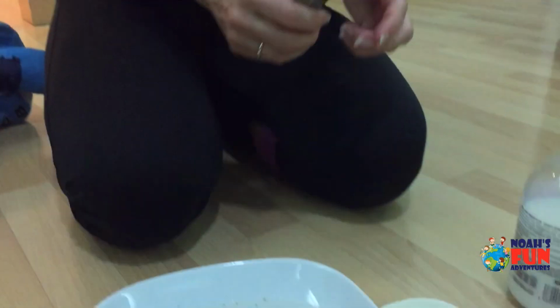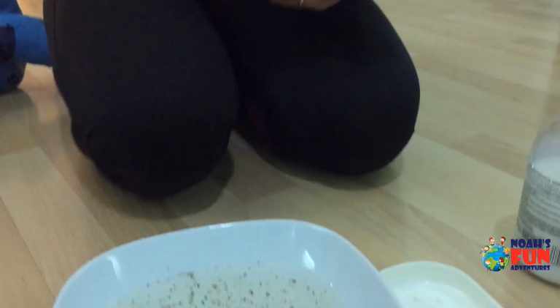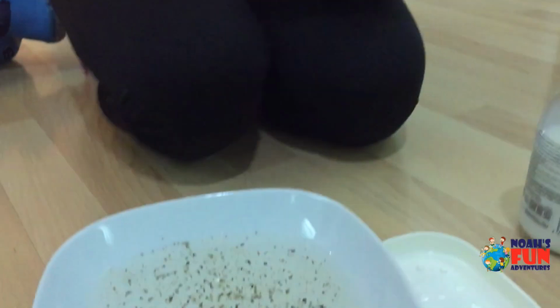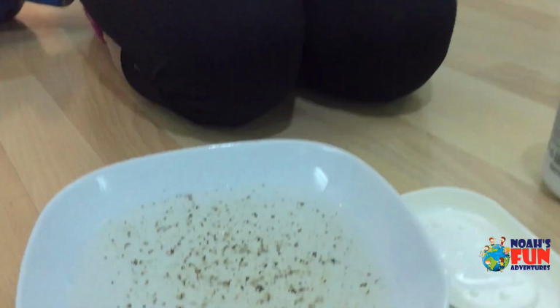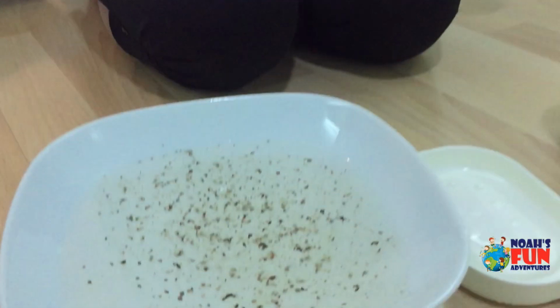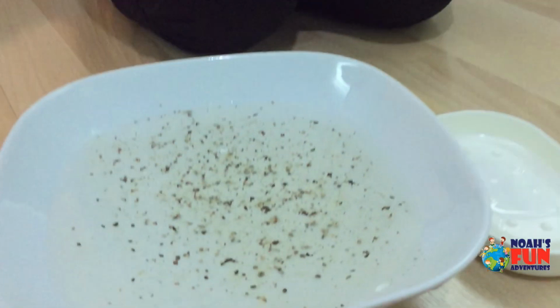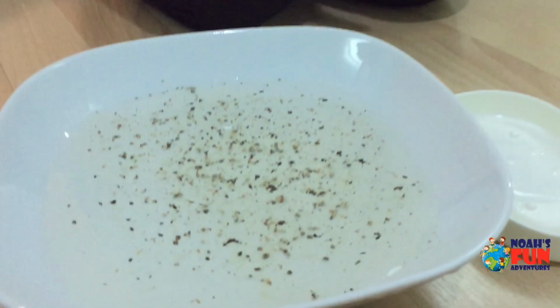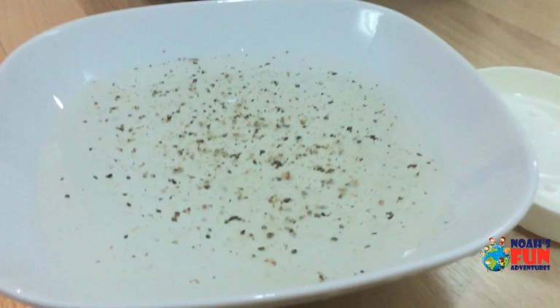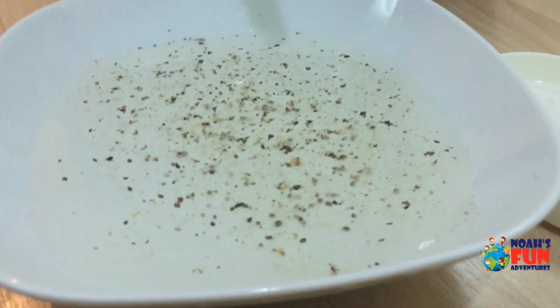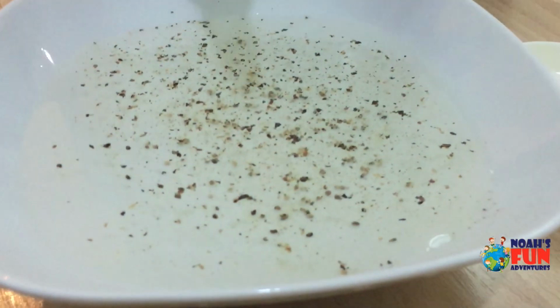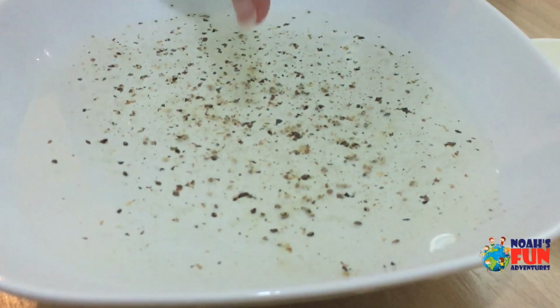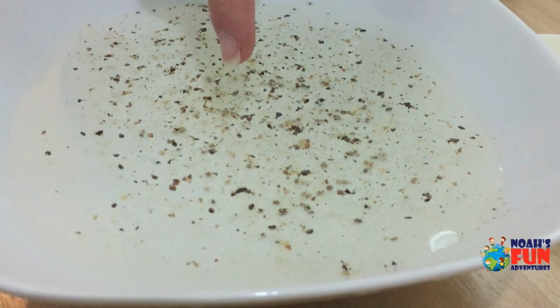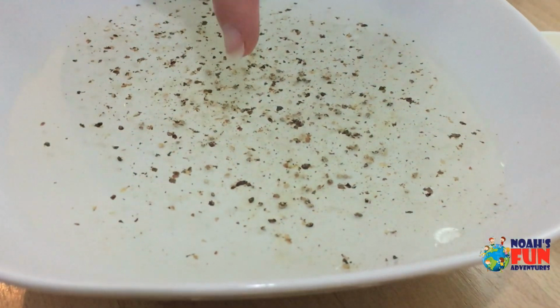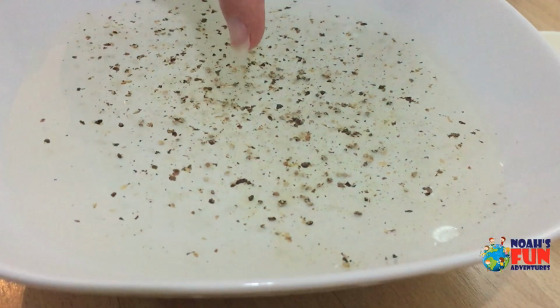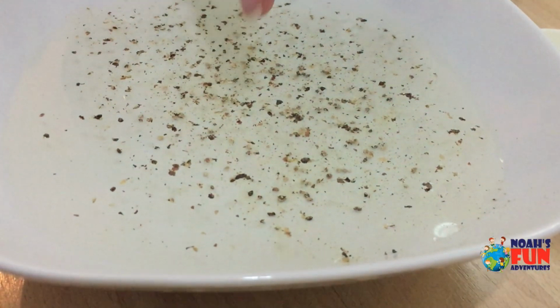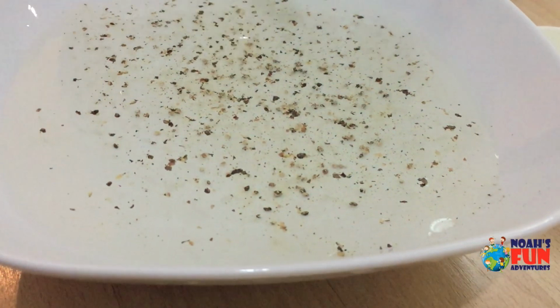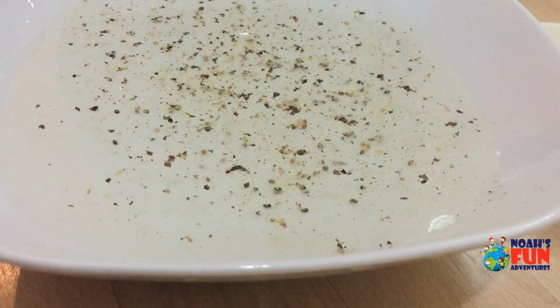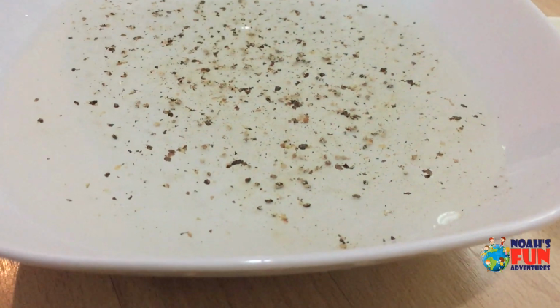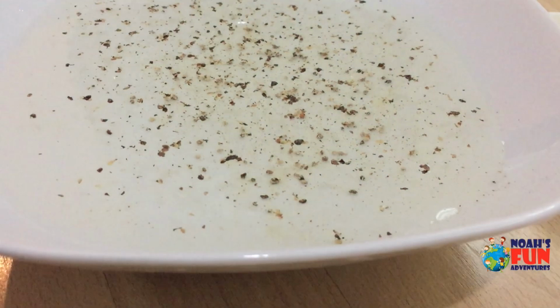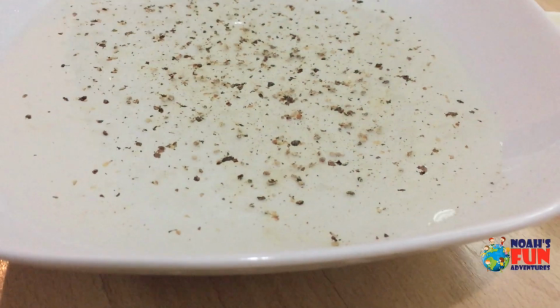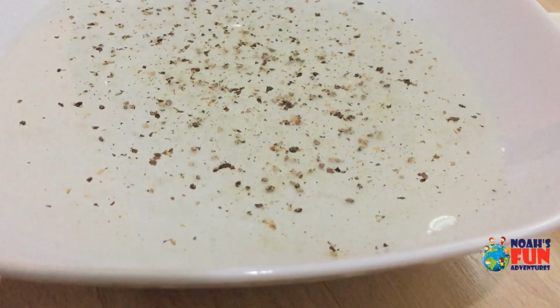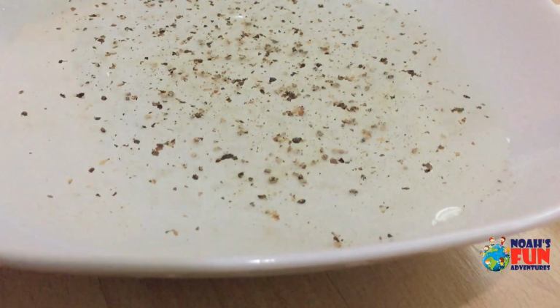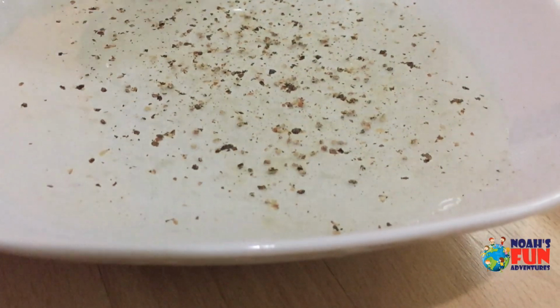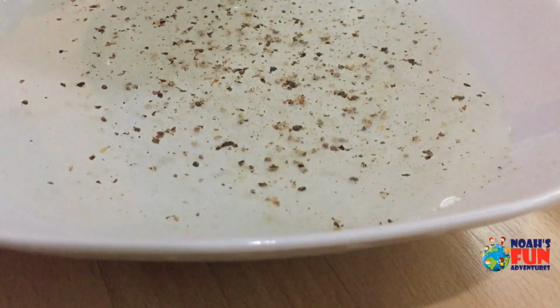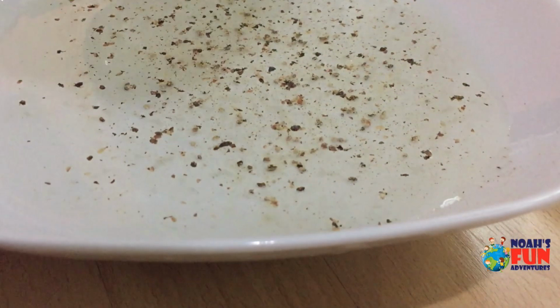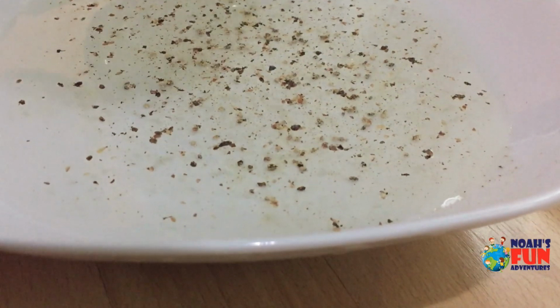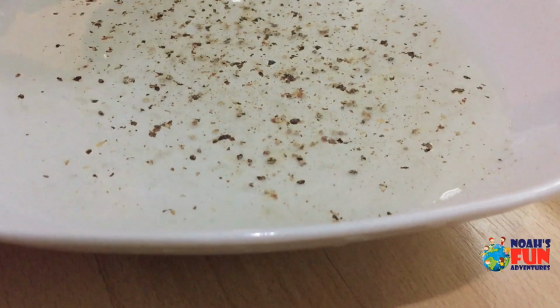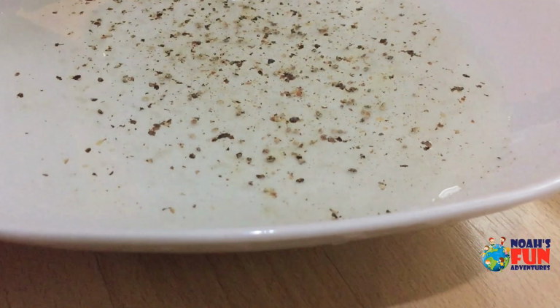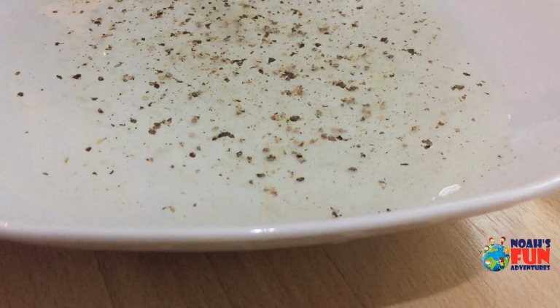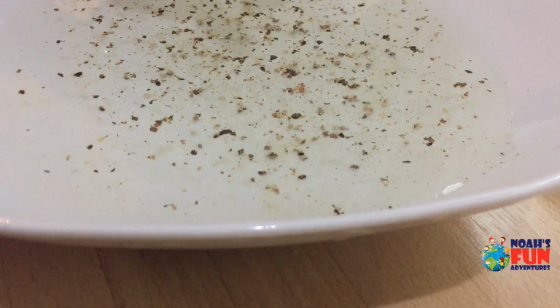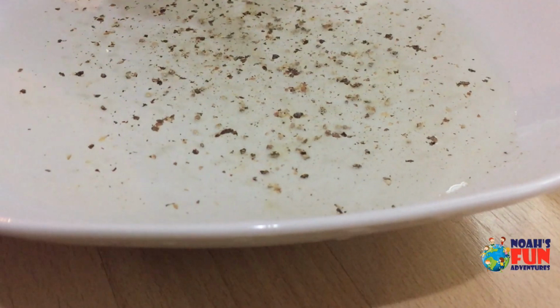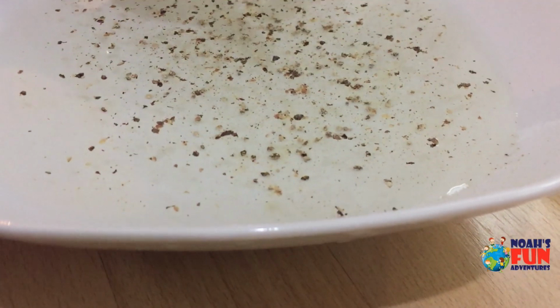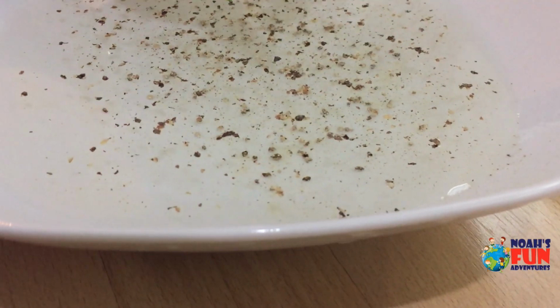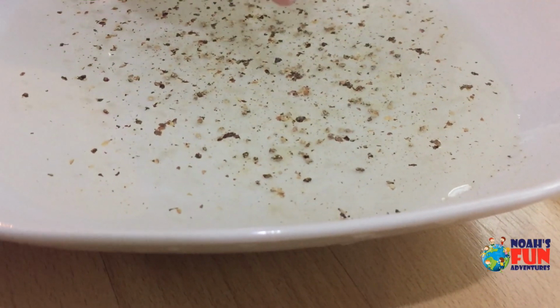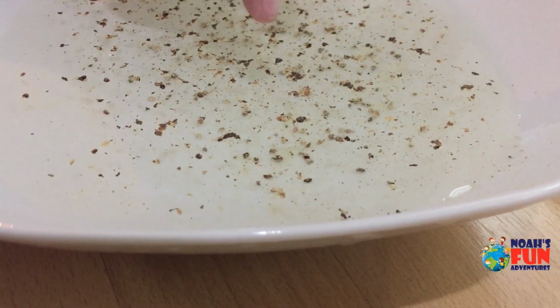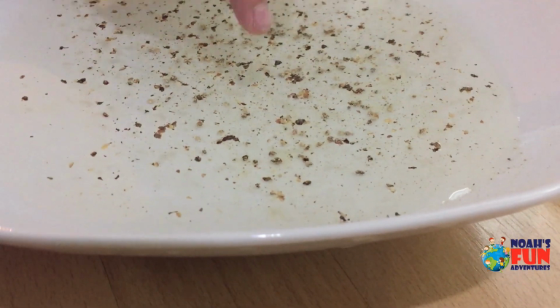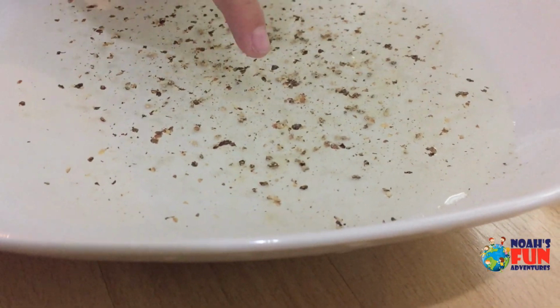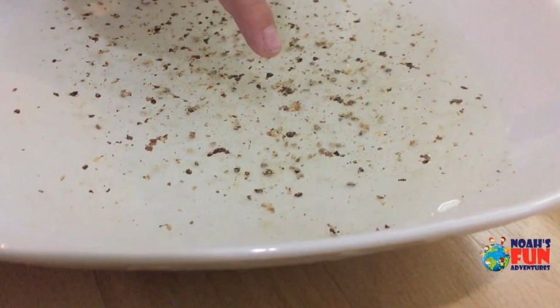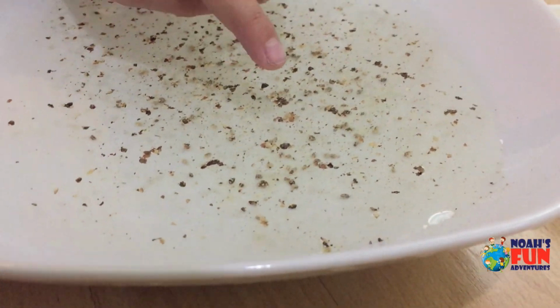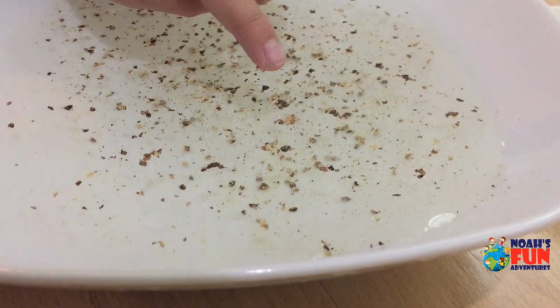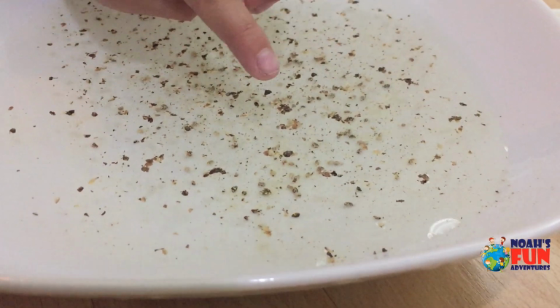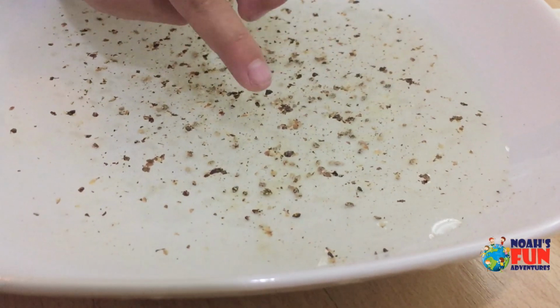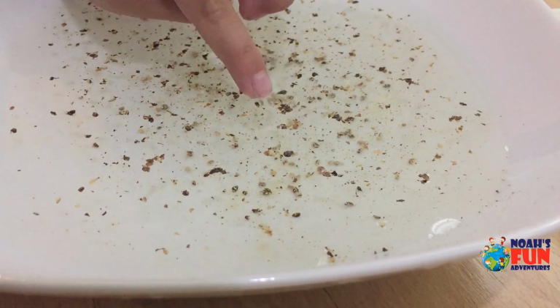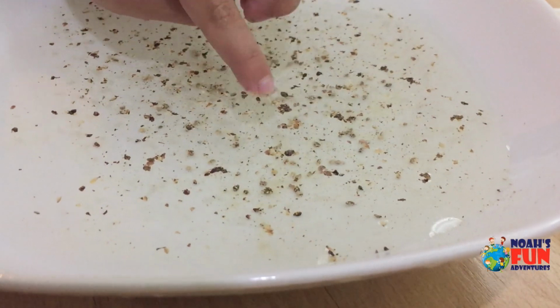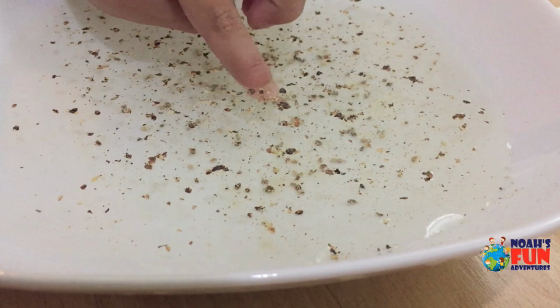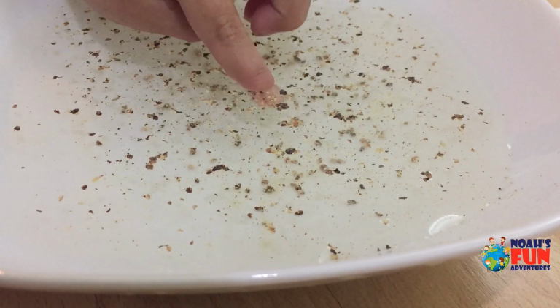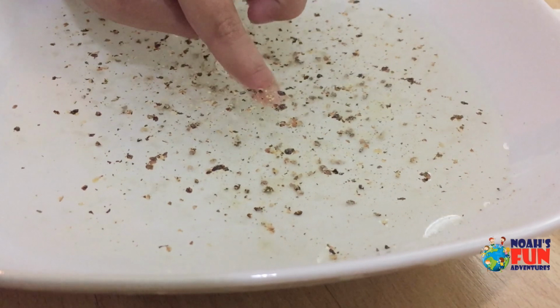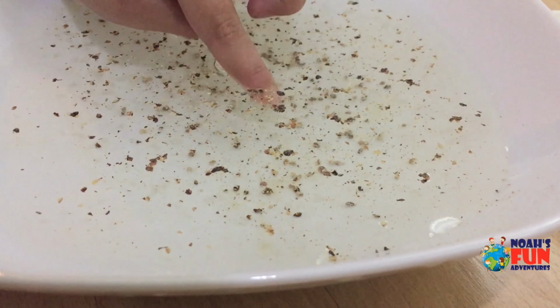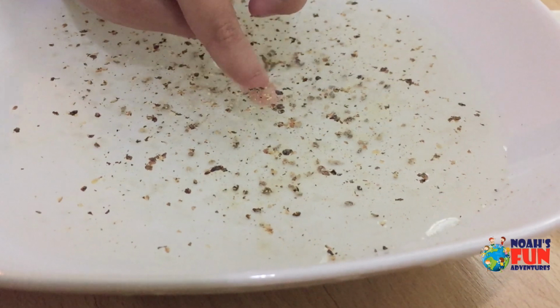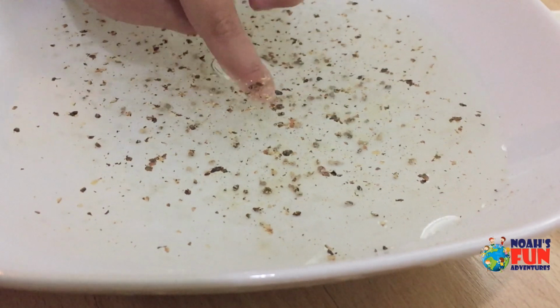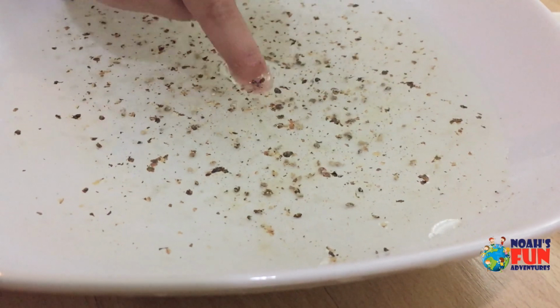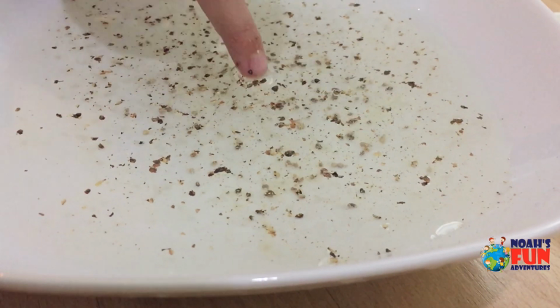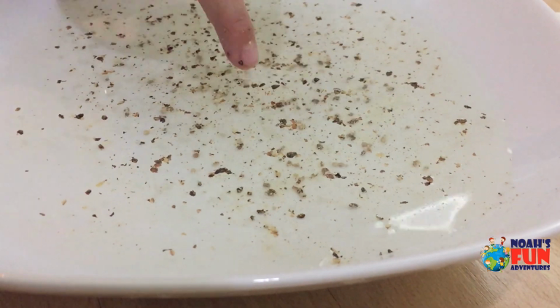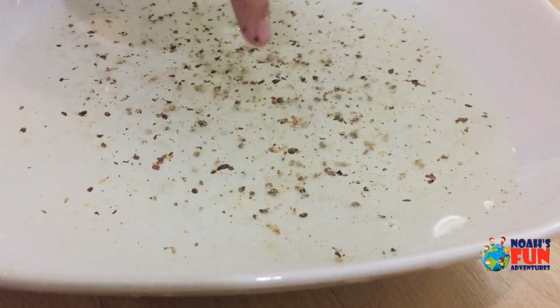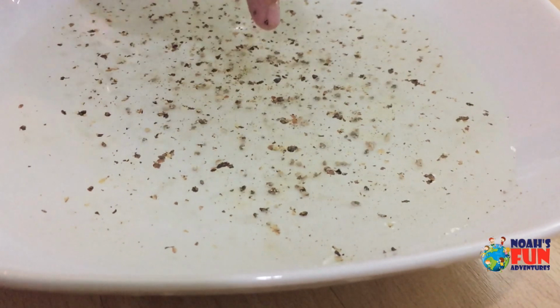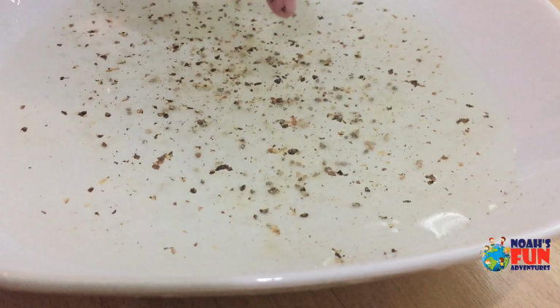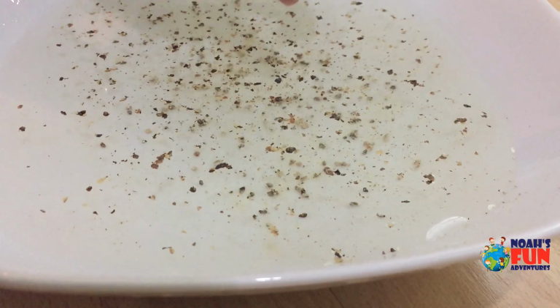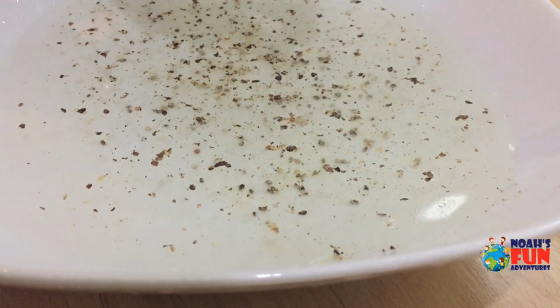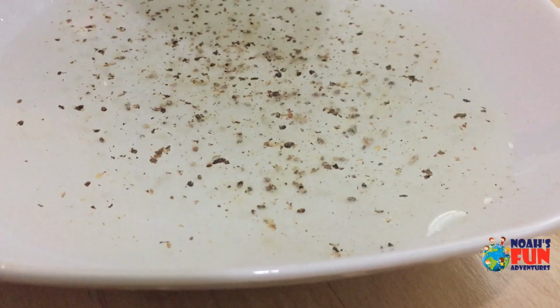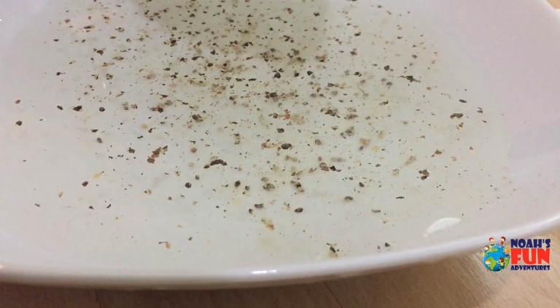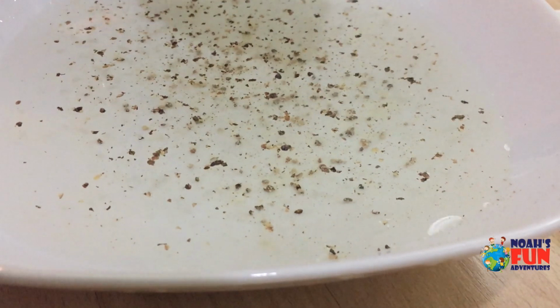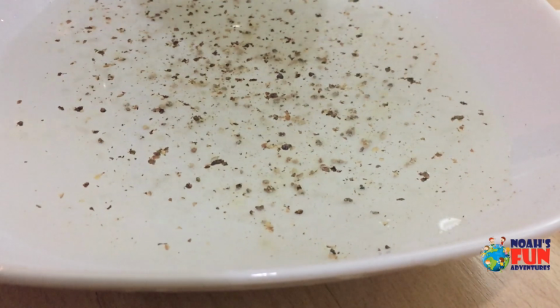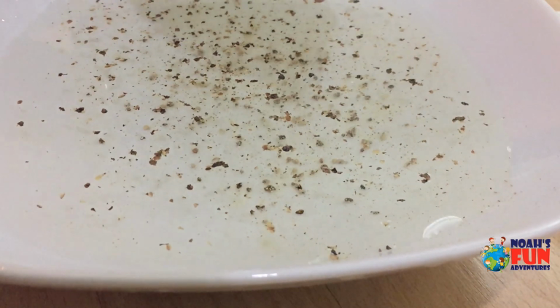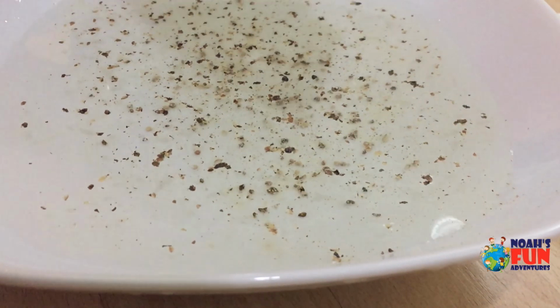Put your finger in the middle of the water. In the middle. Nothing happens.